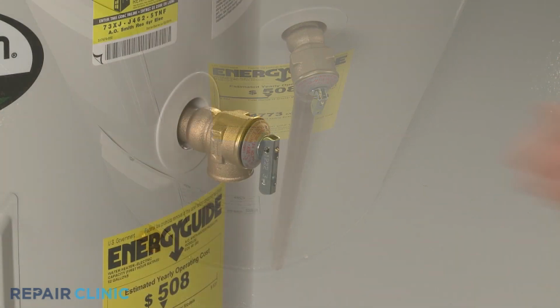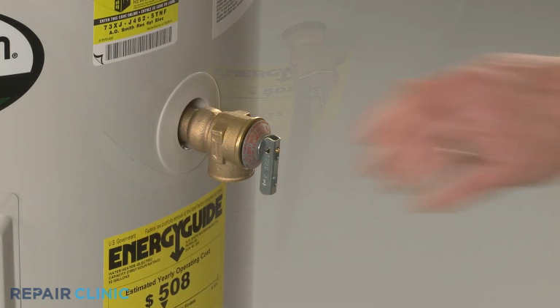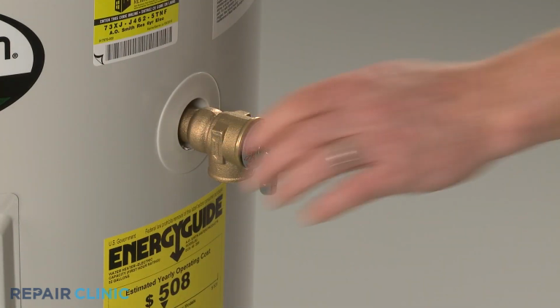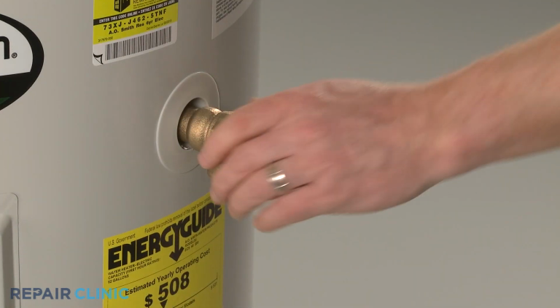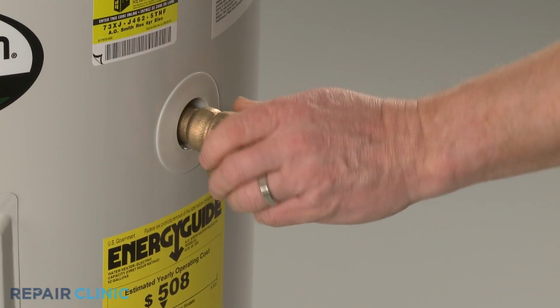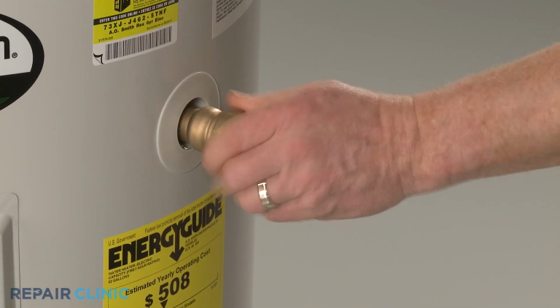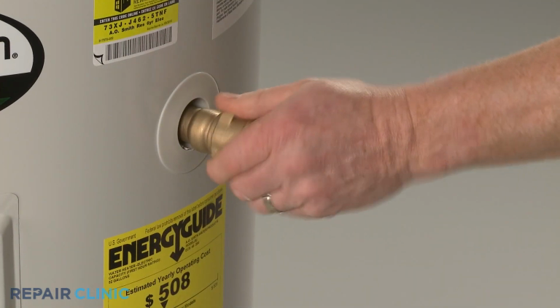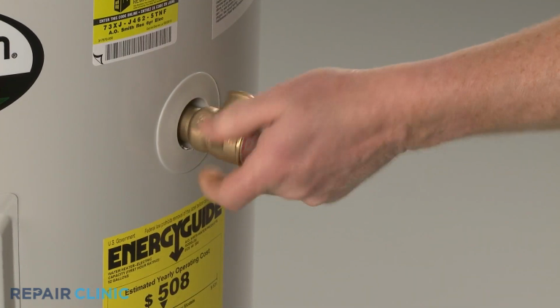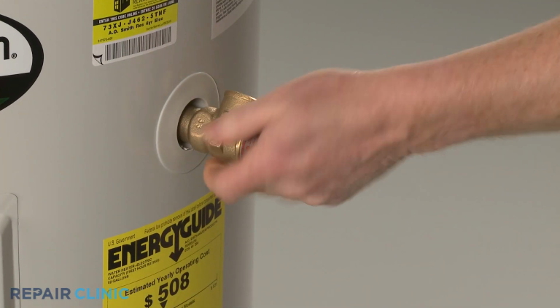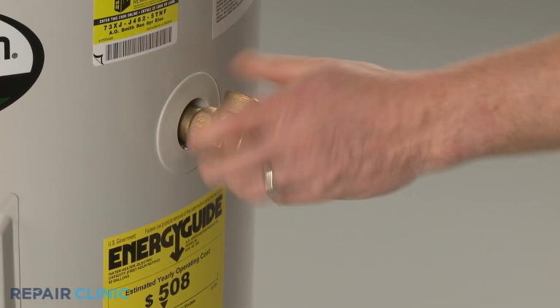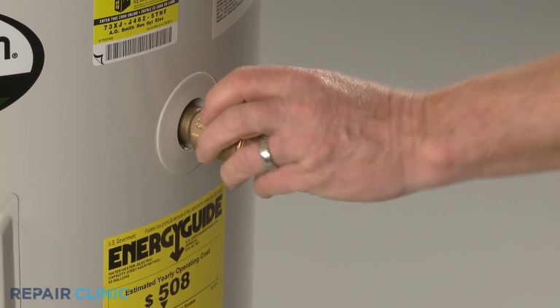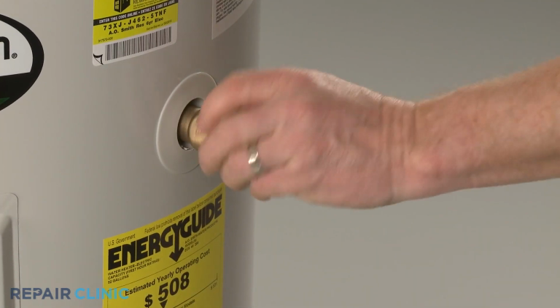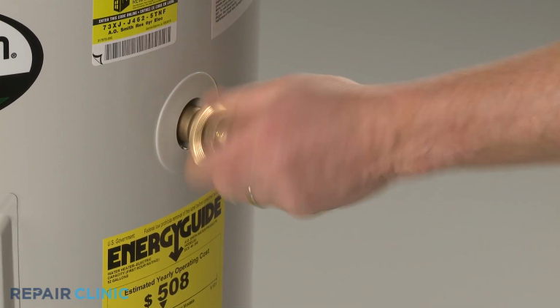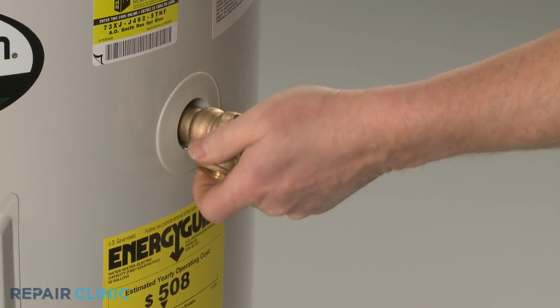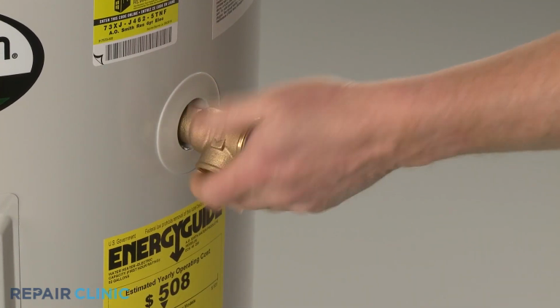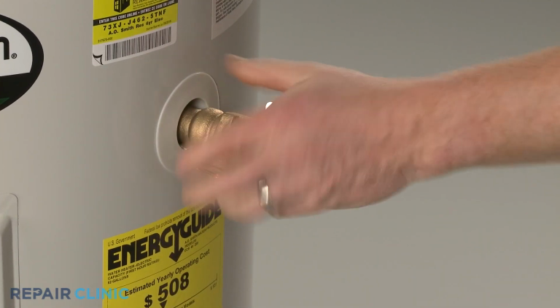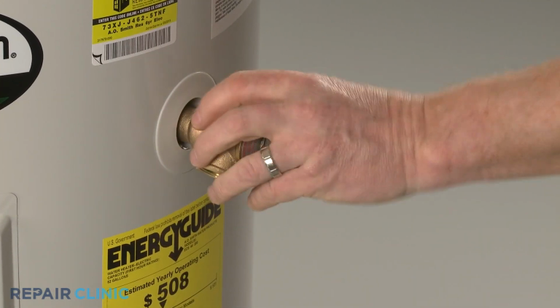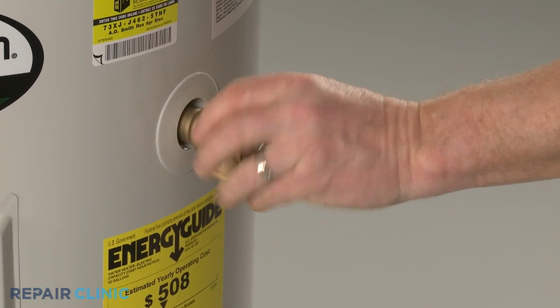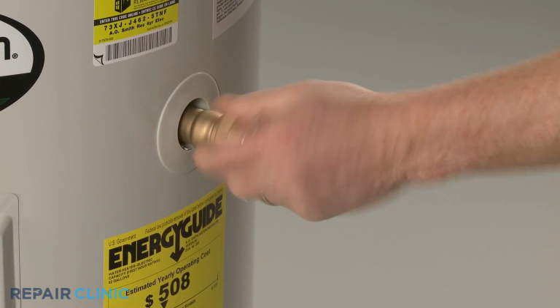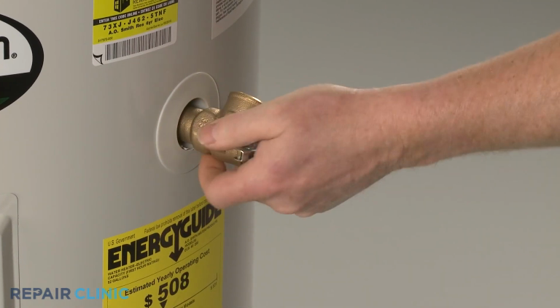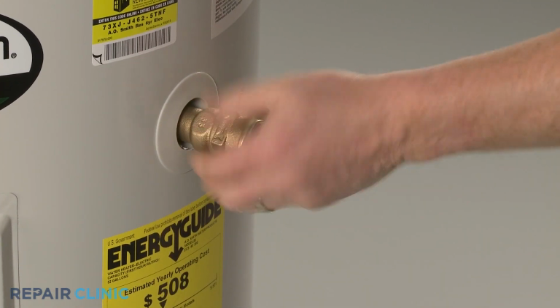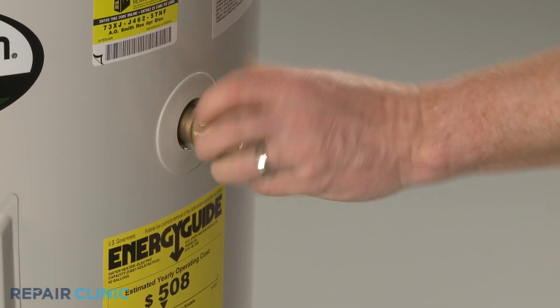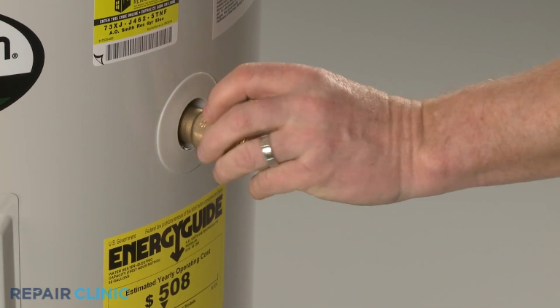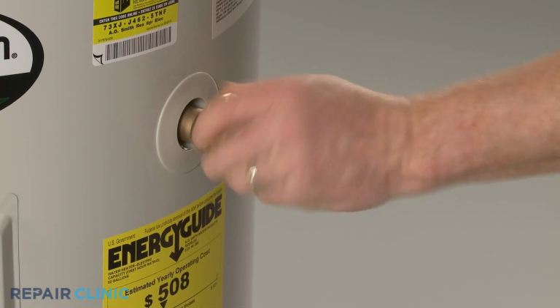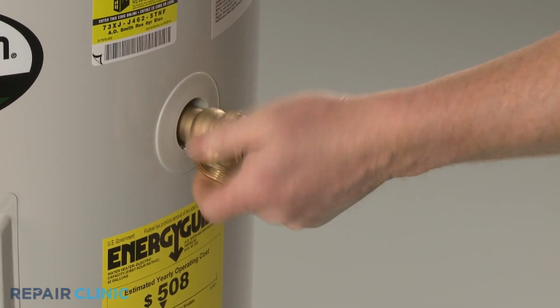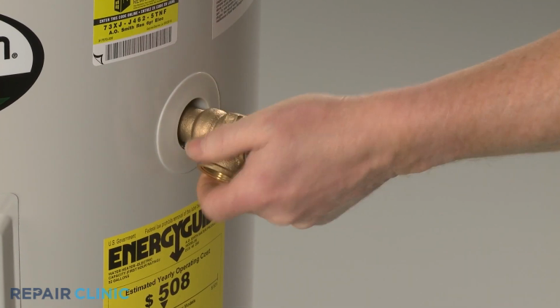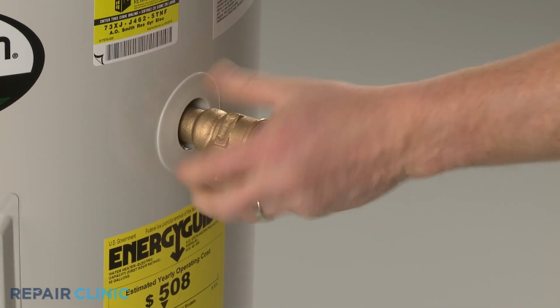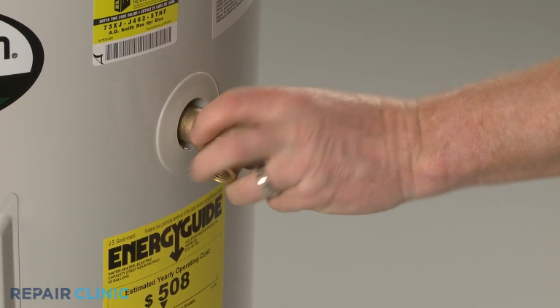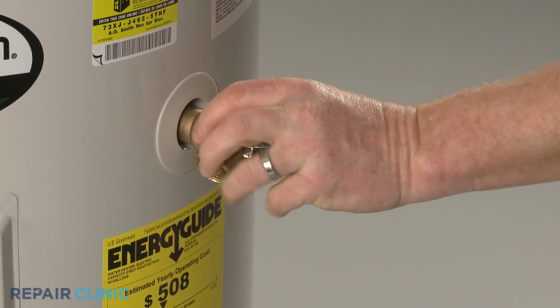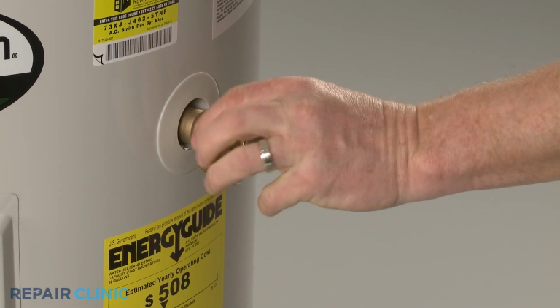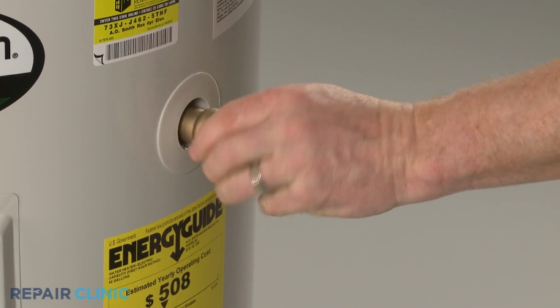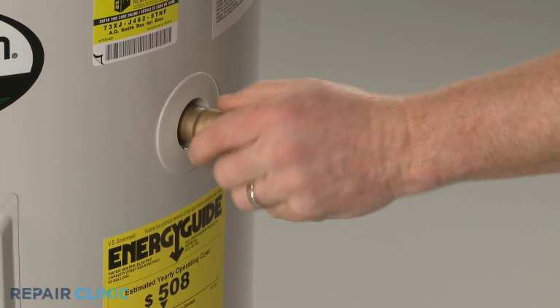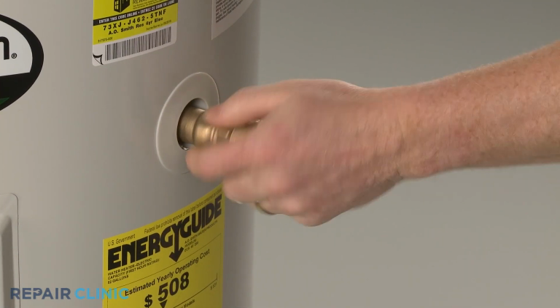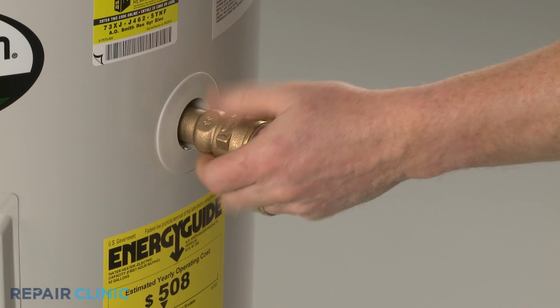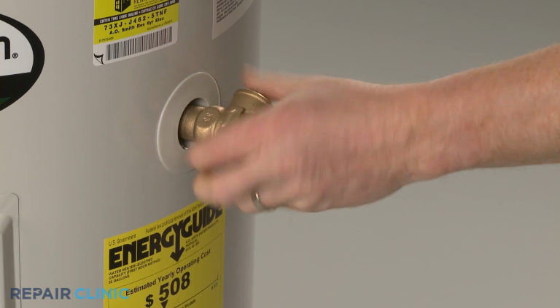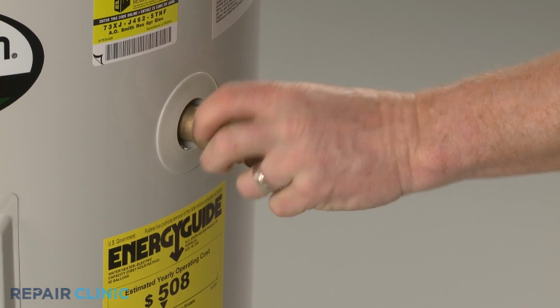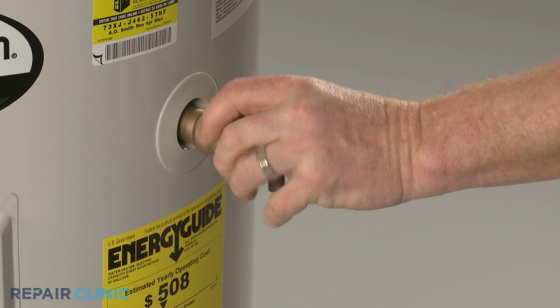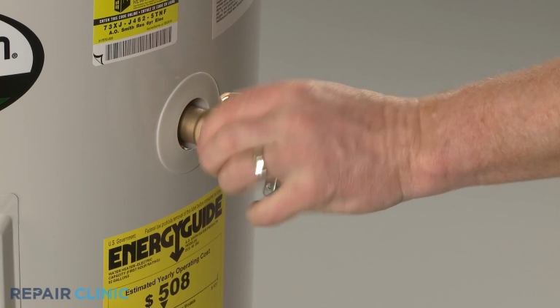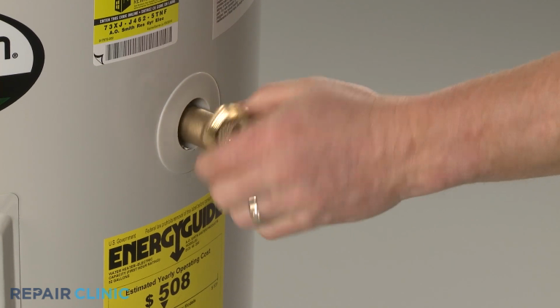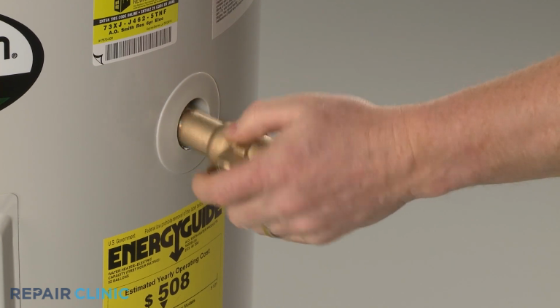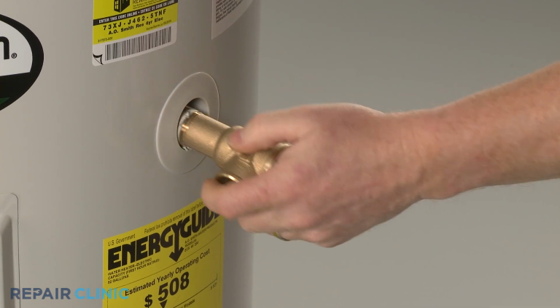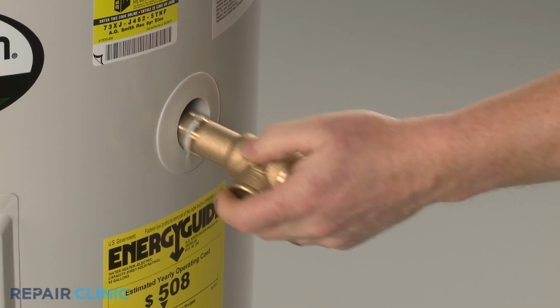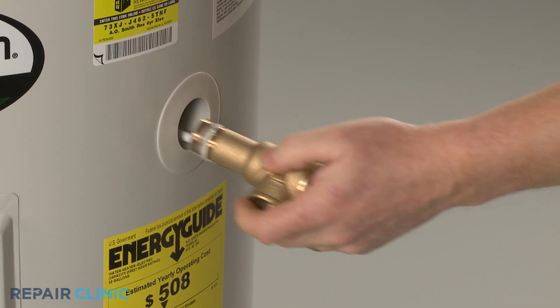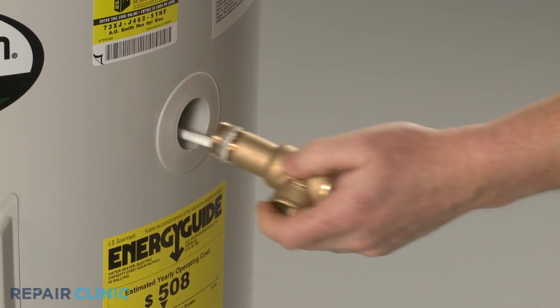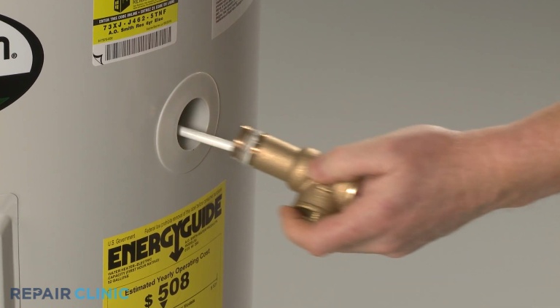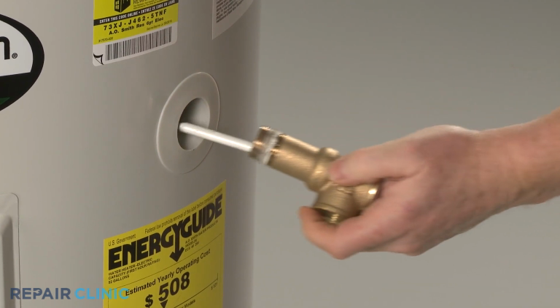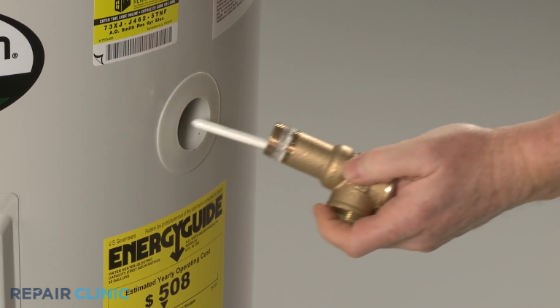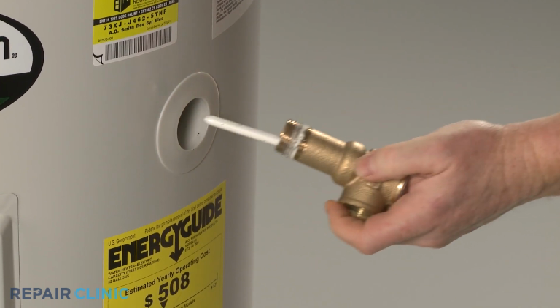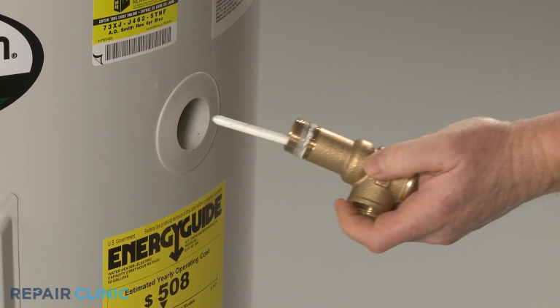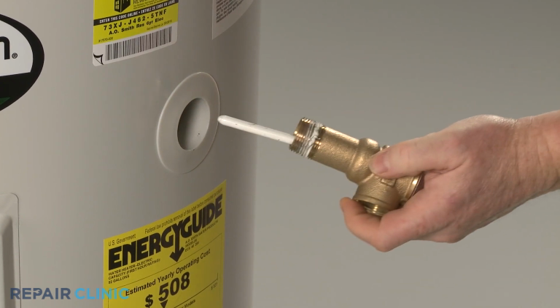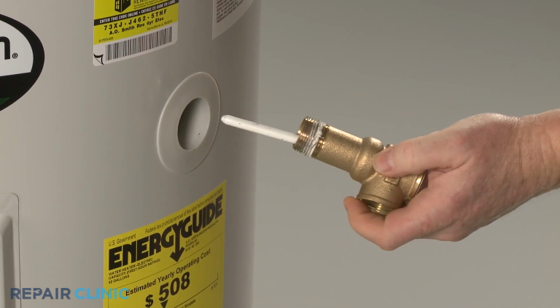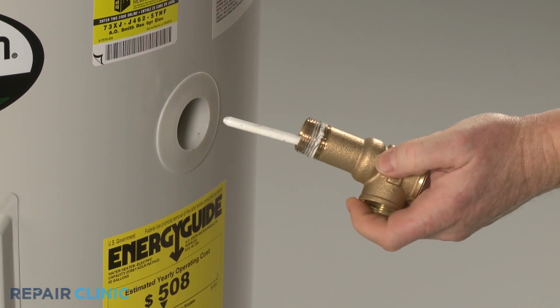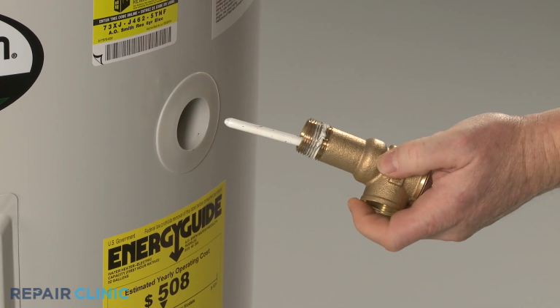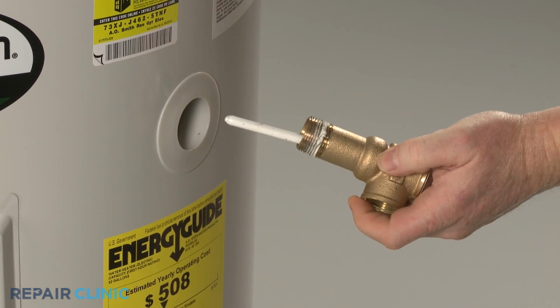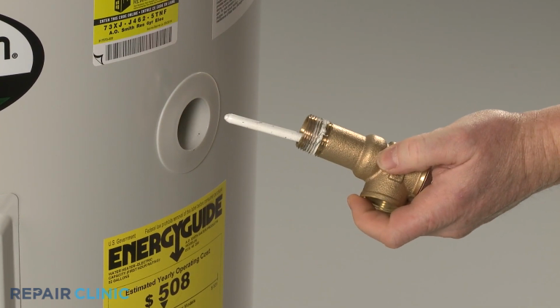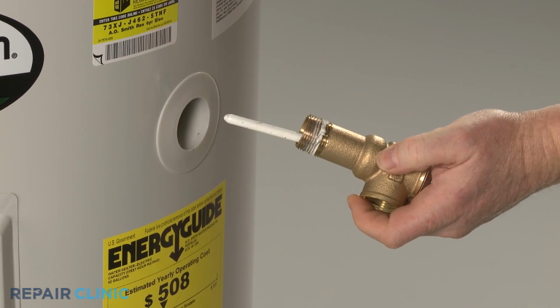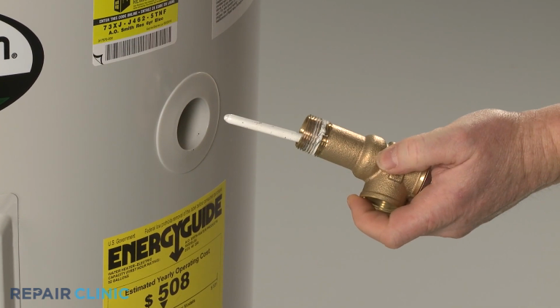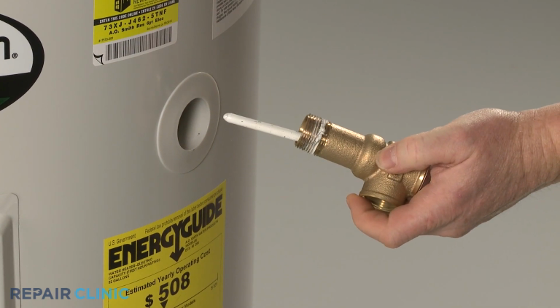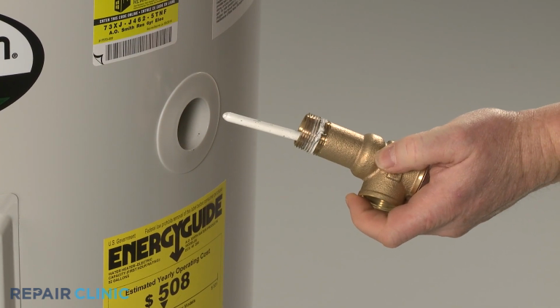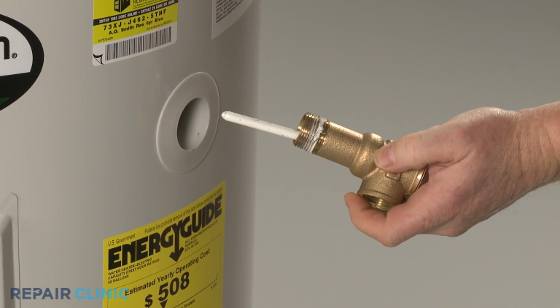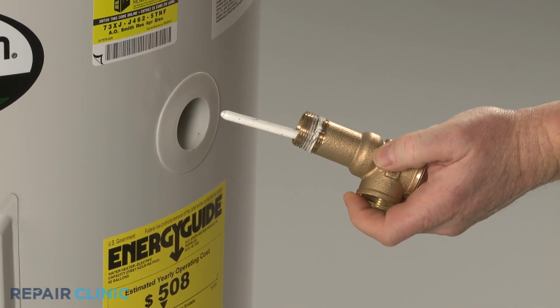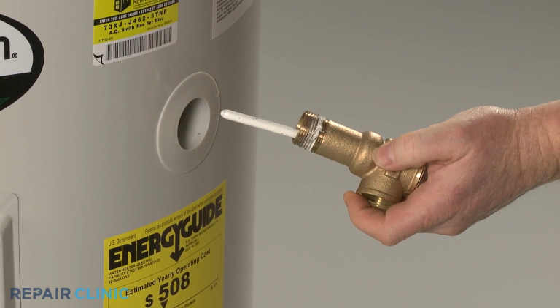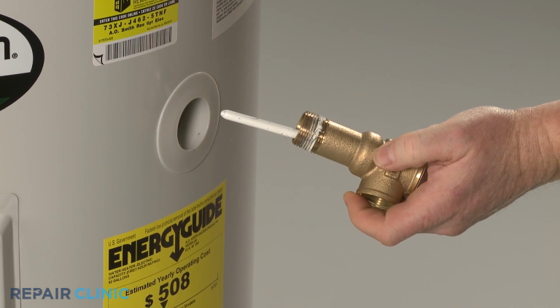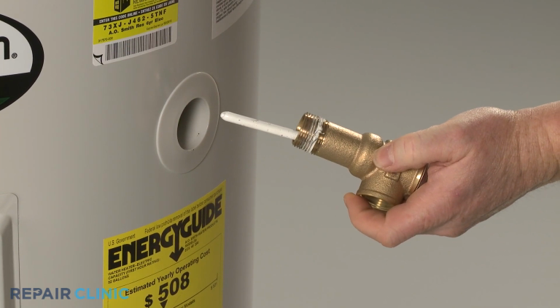If at any time the relief valve begins to leak, then the valve has failed and will need to be replaced.